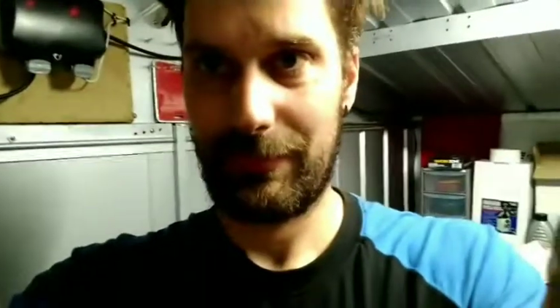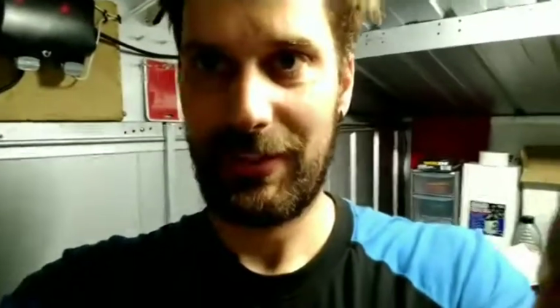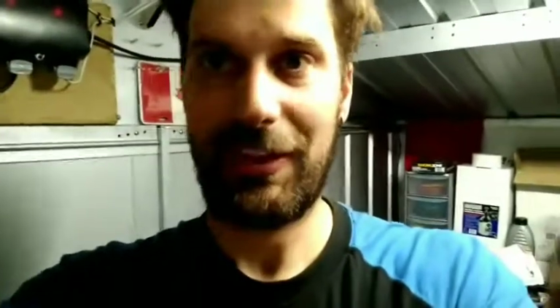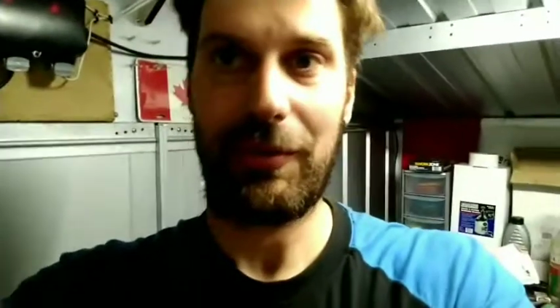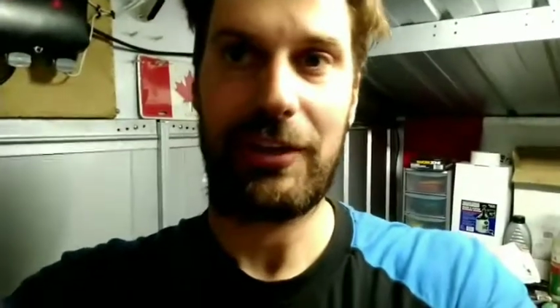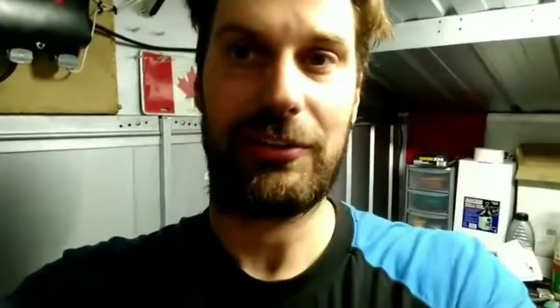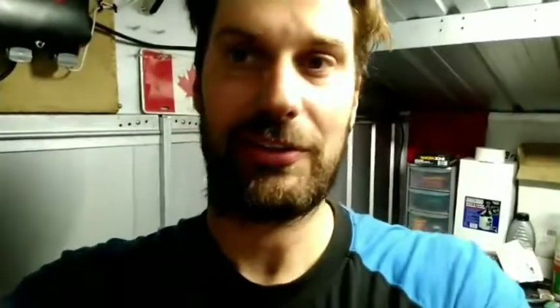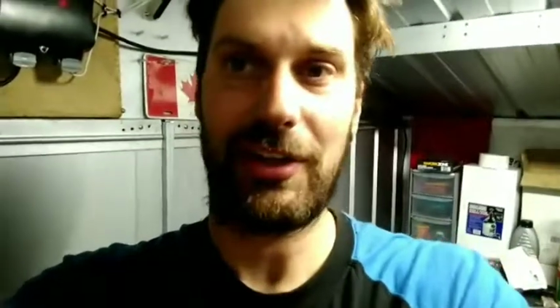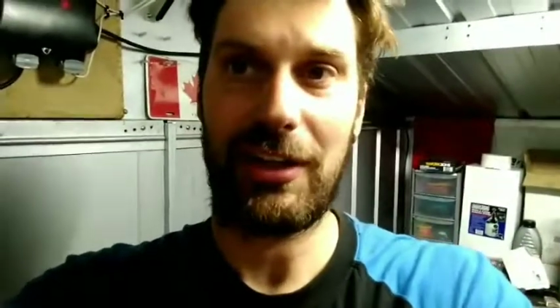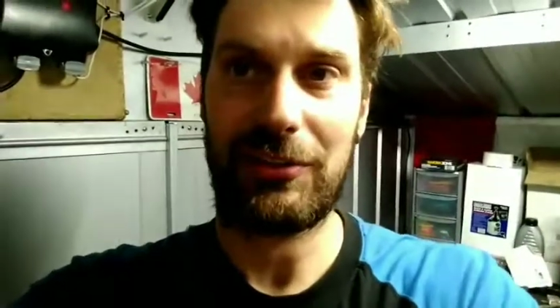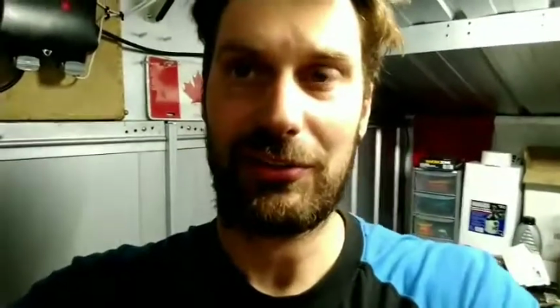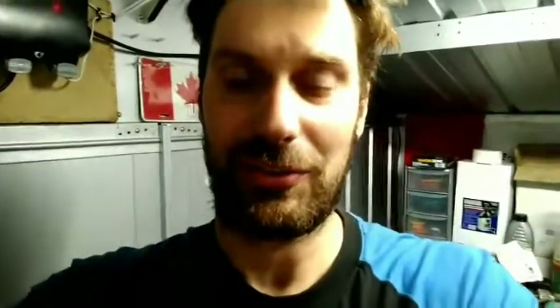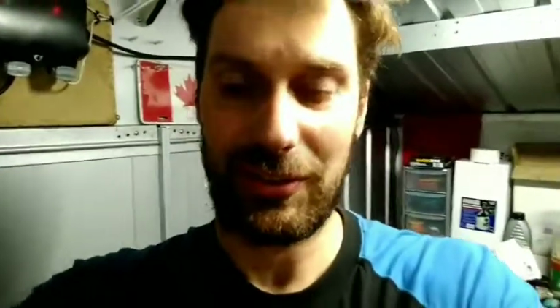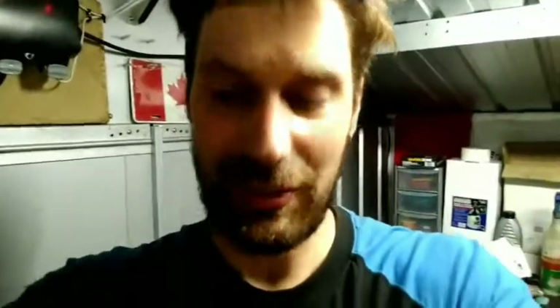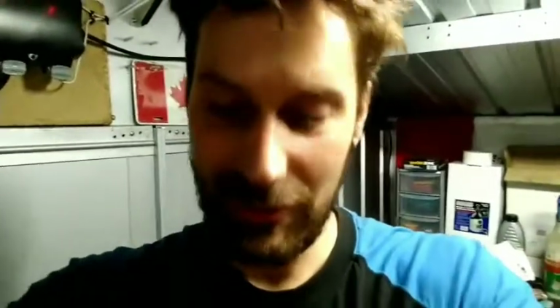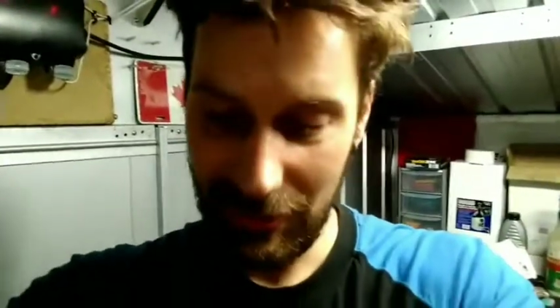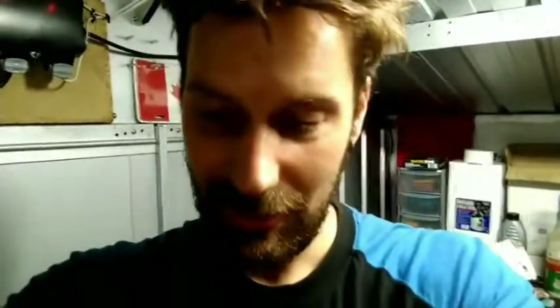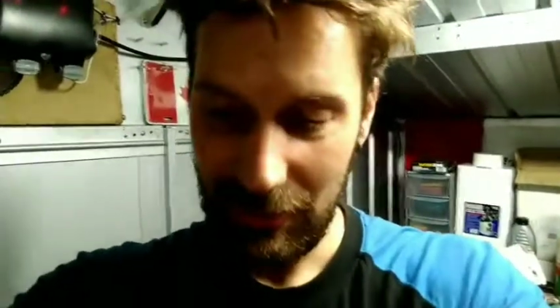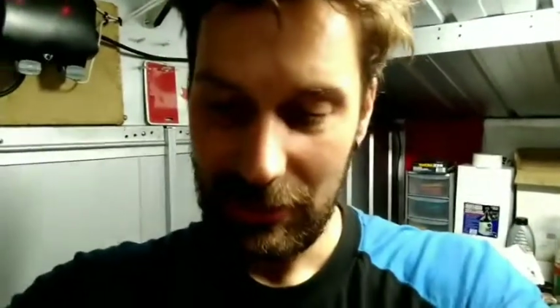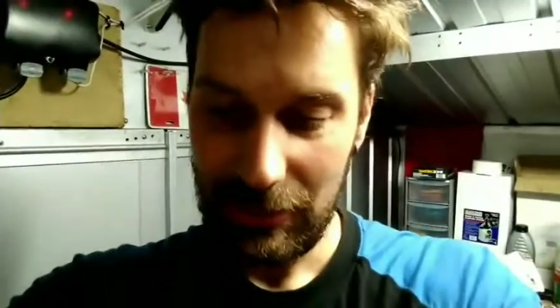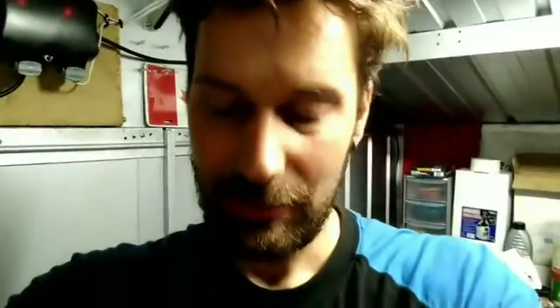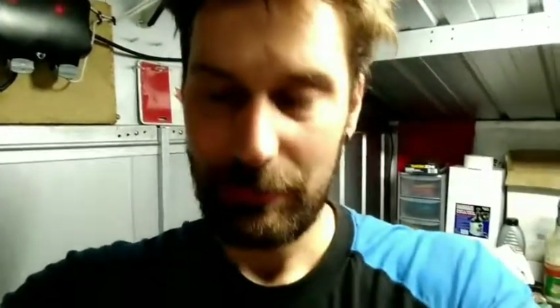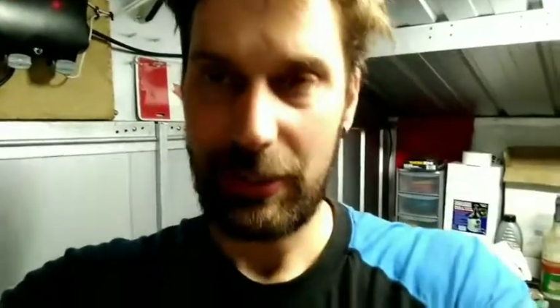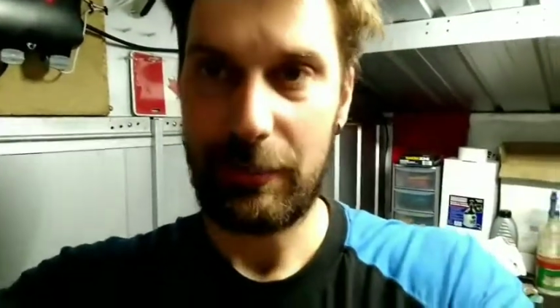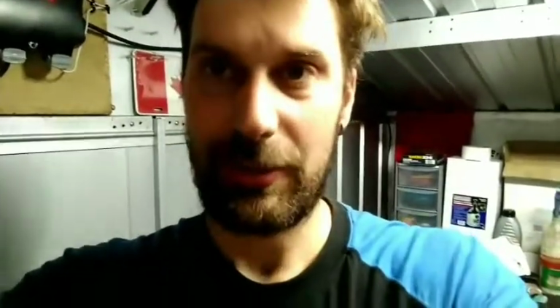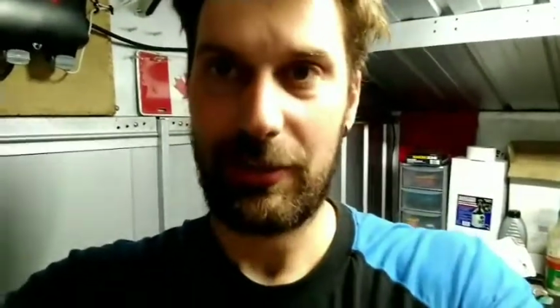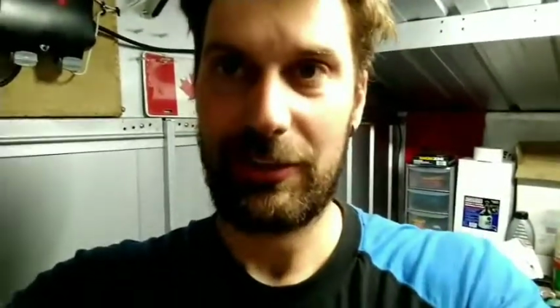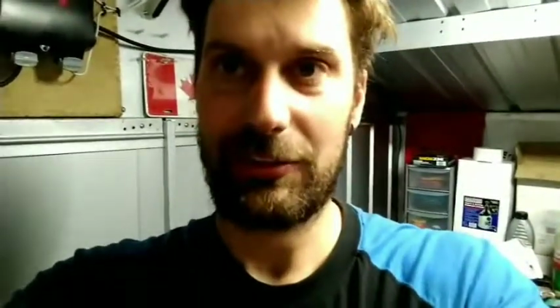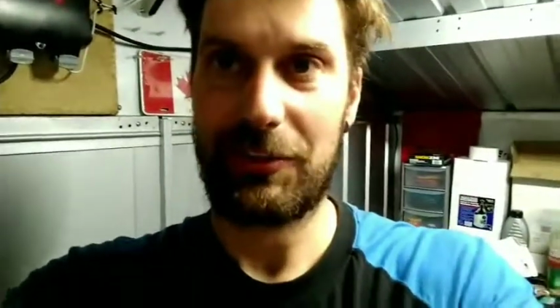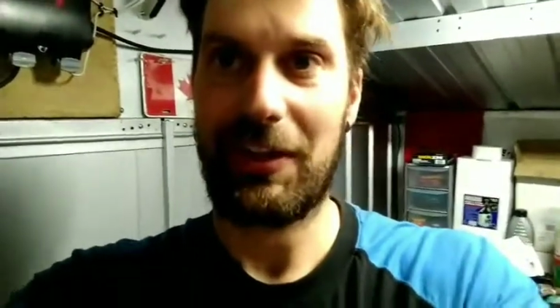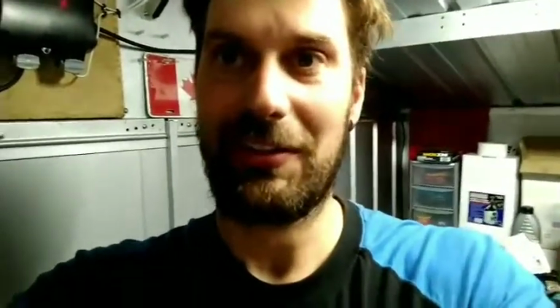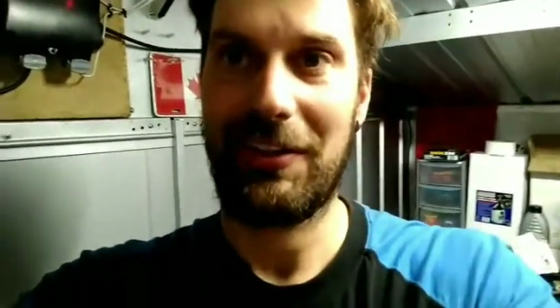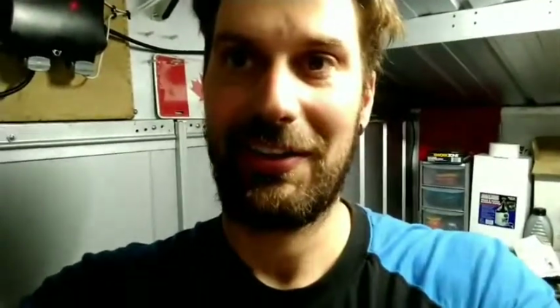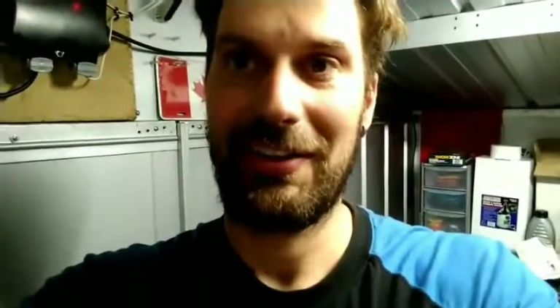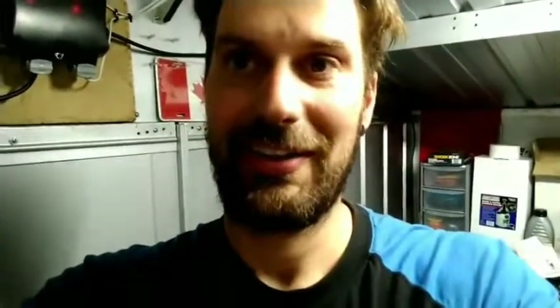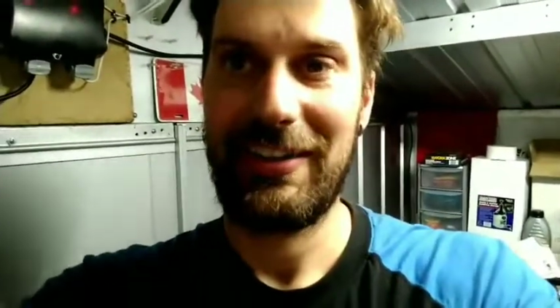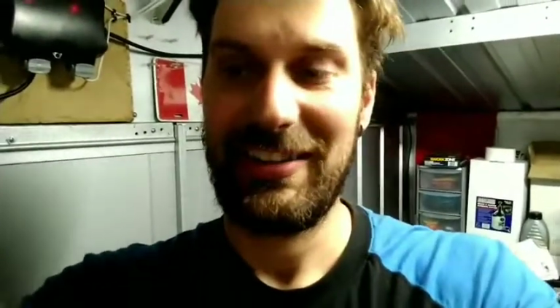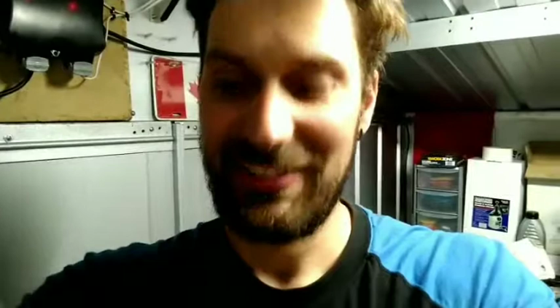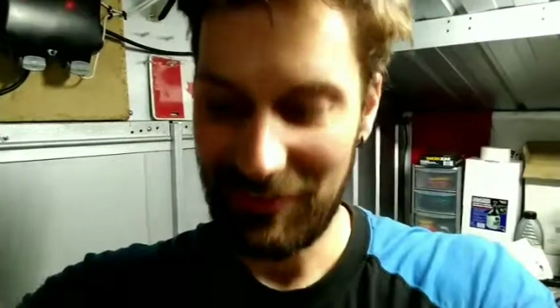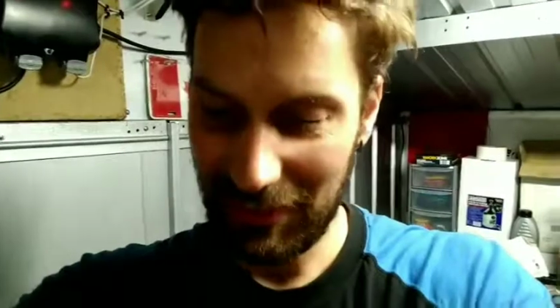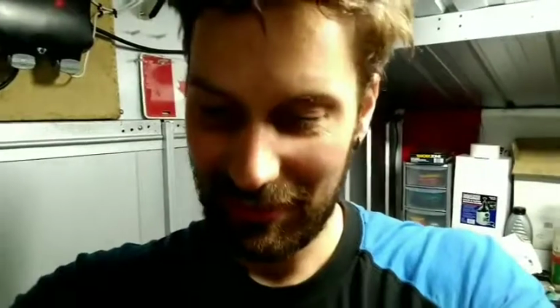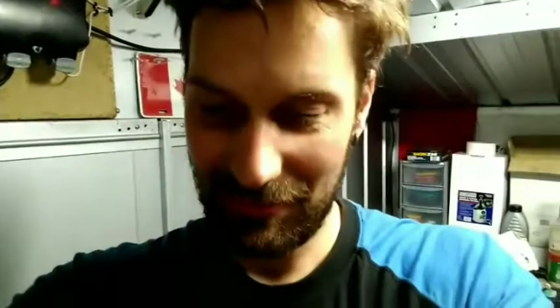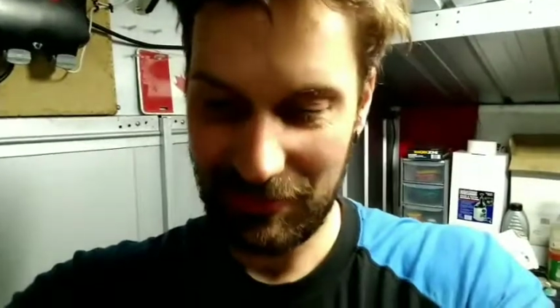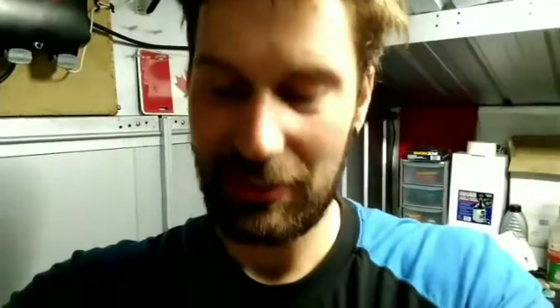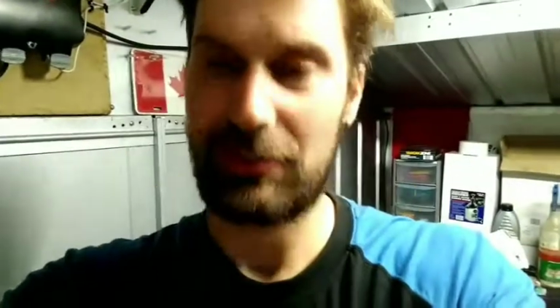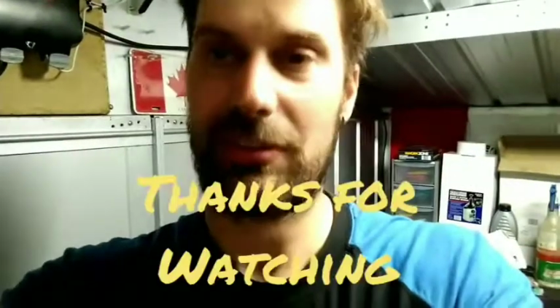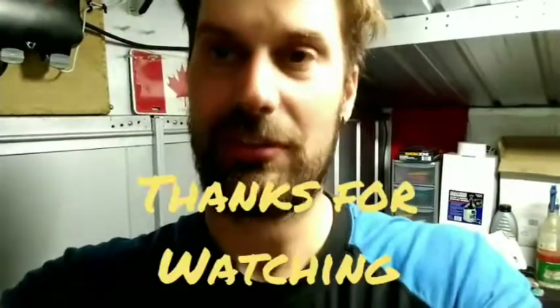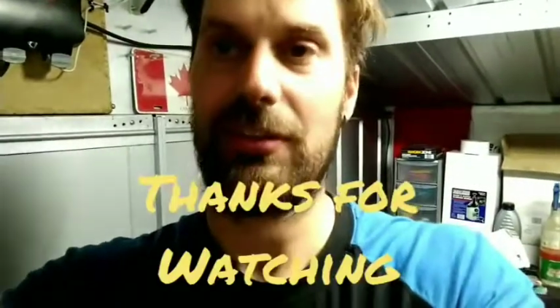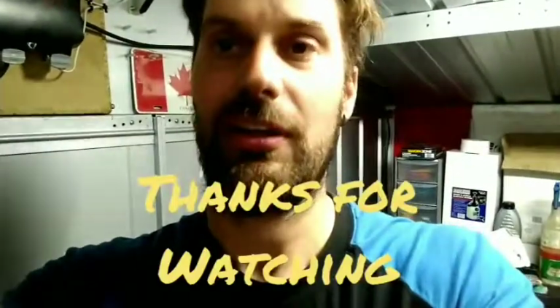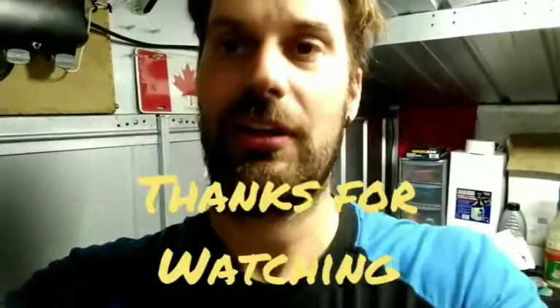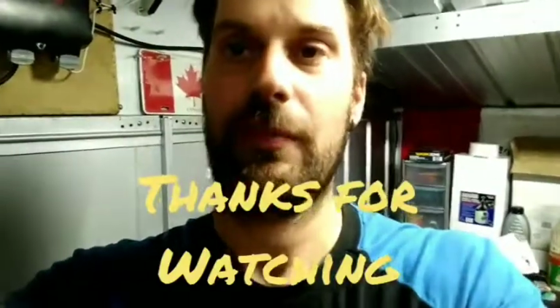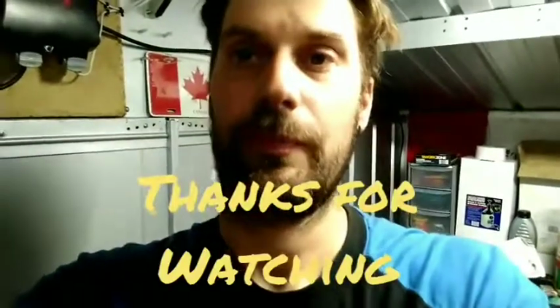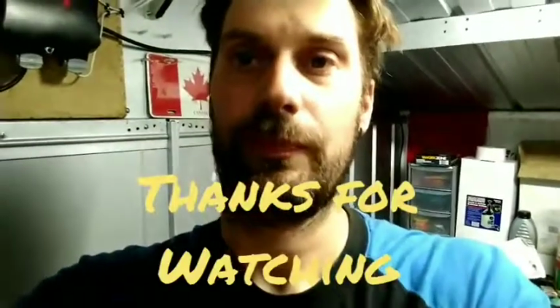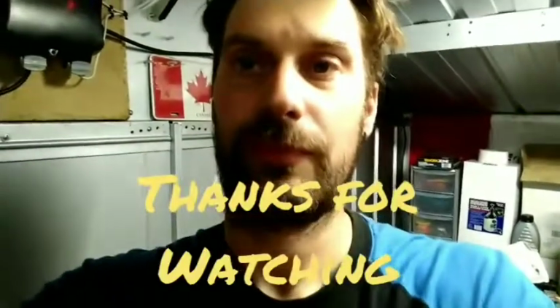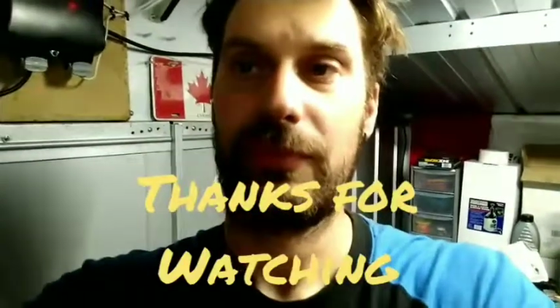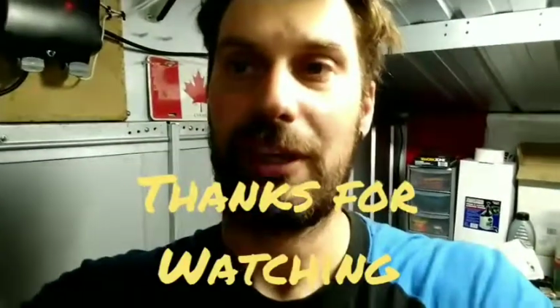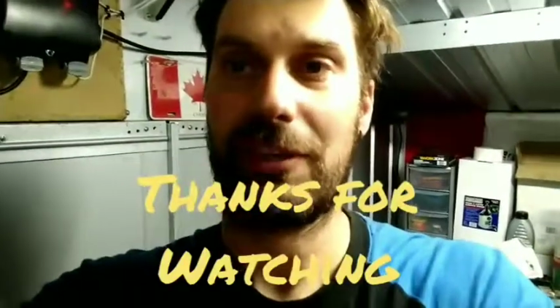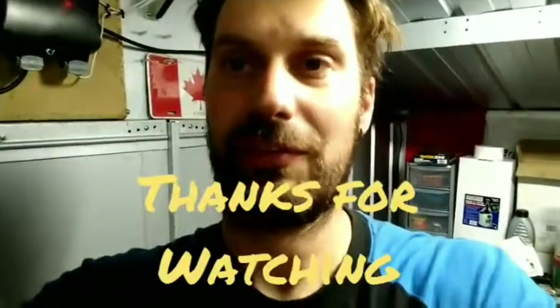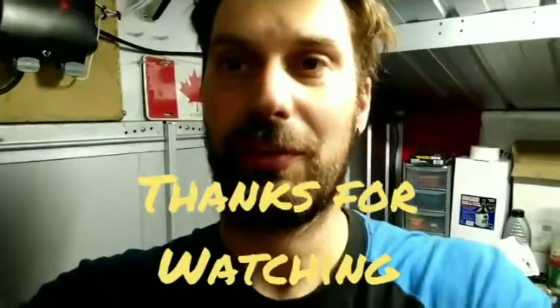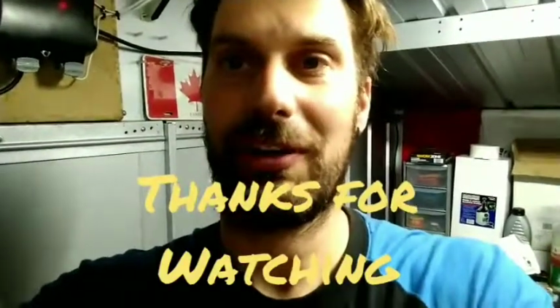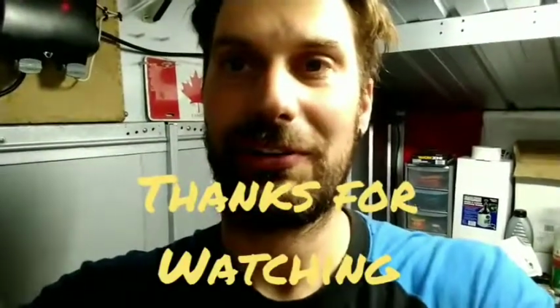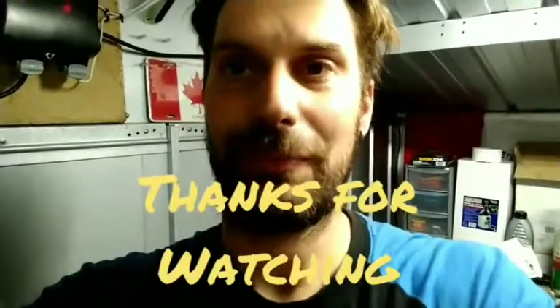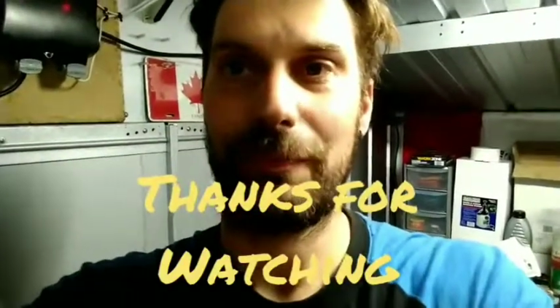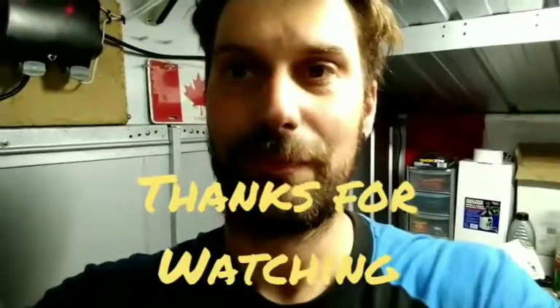Anyway, just thought I'd show you that - playing about in the shed, checking out sensors. Thanks for watching, I'll see you next time.